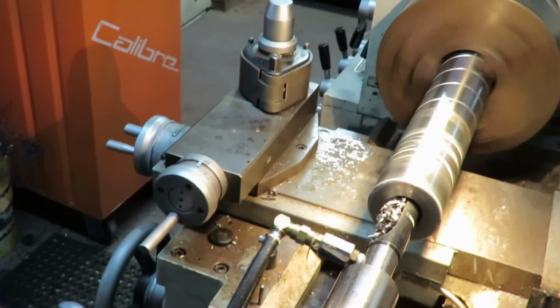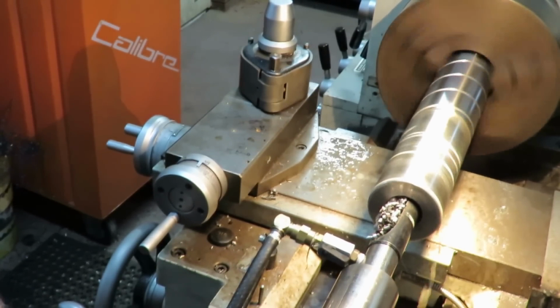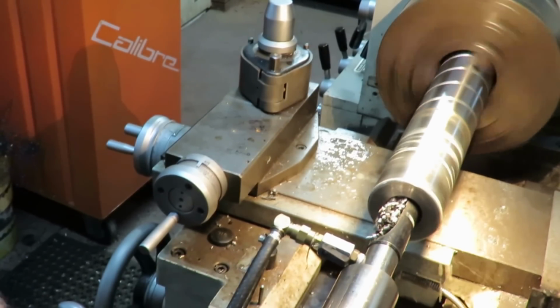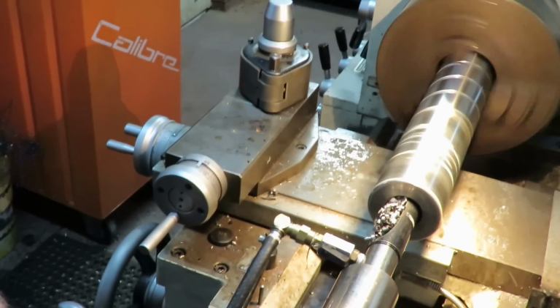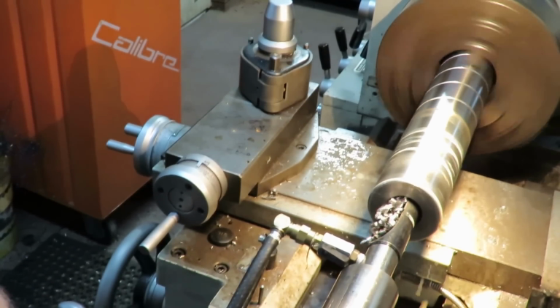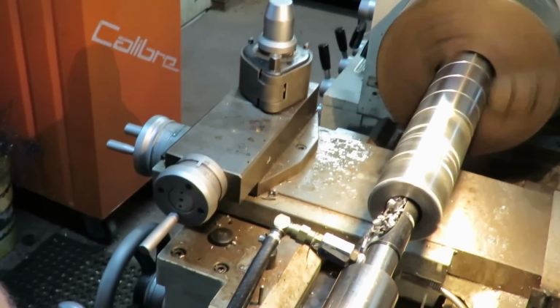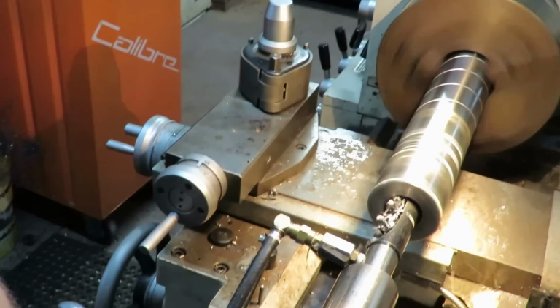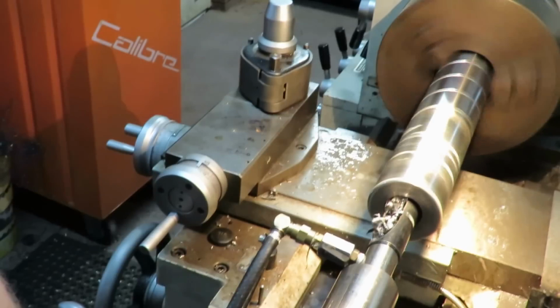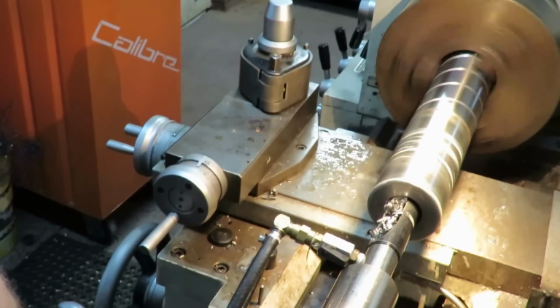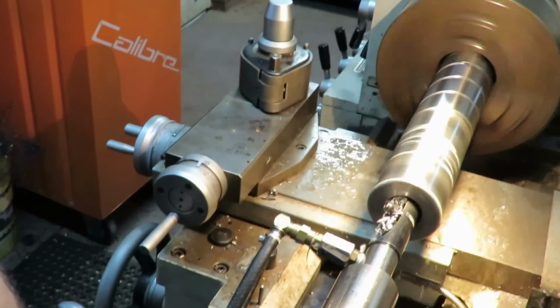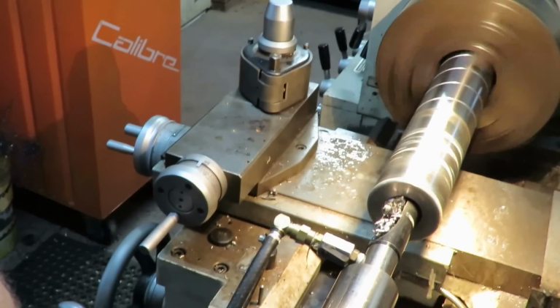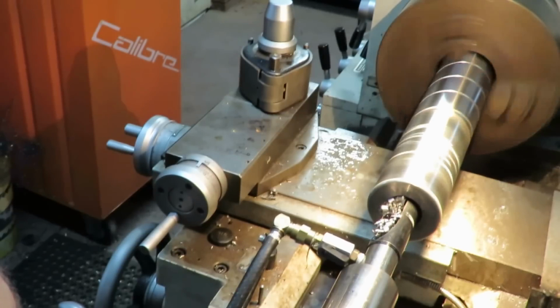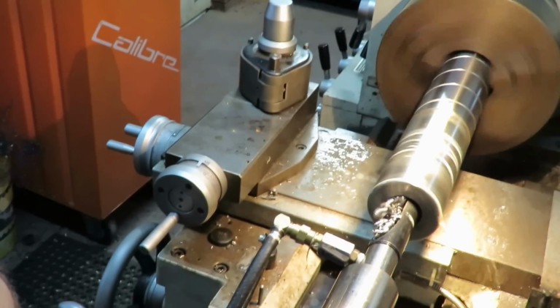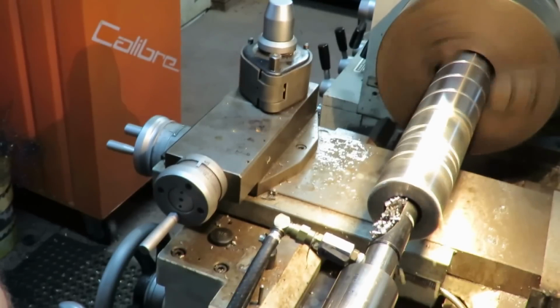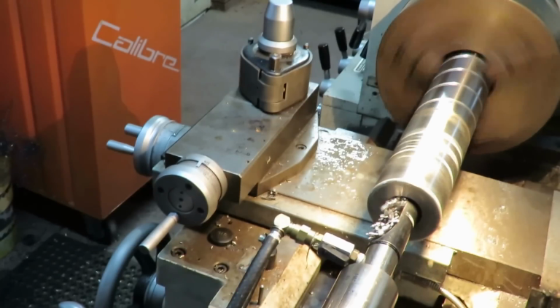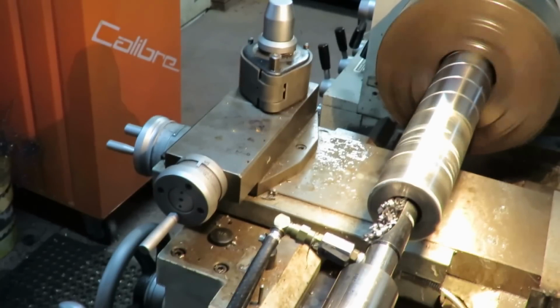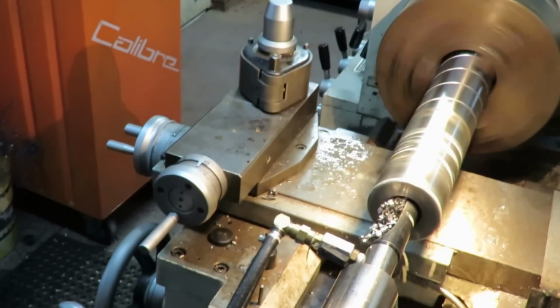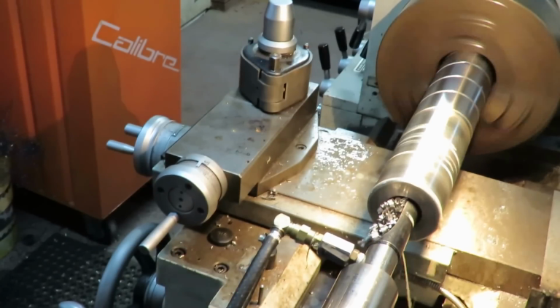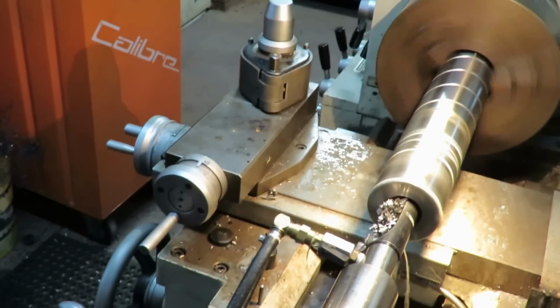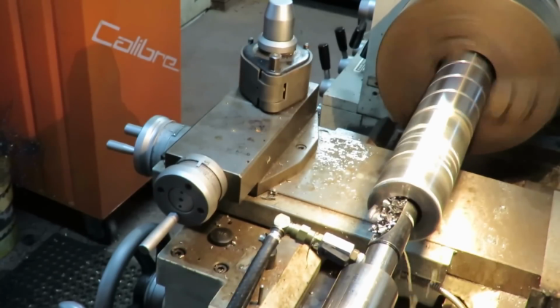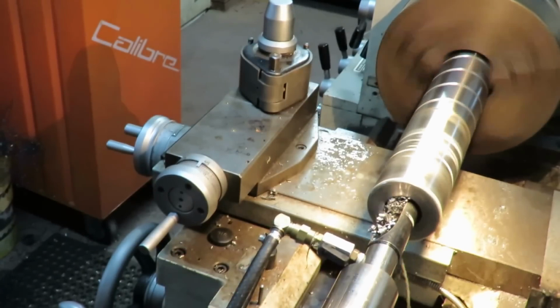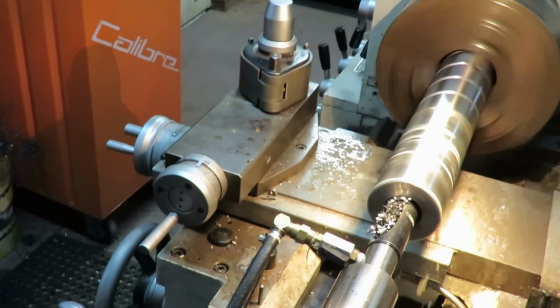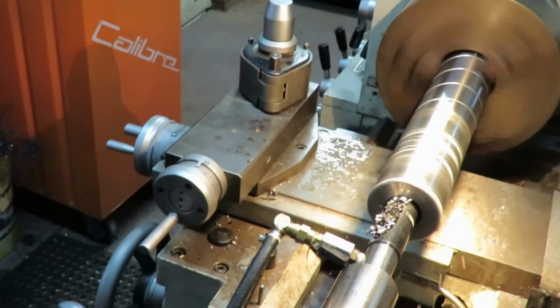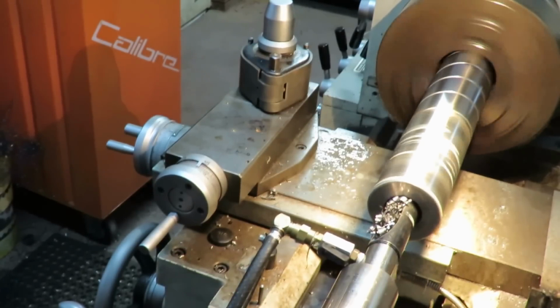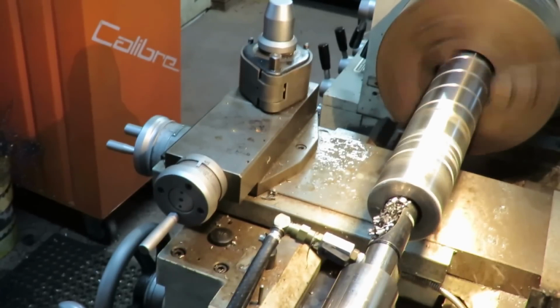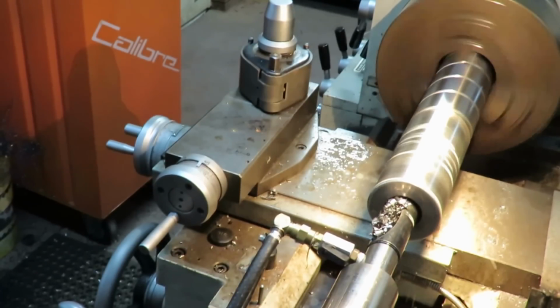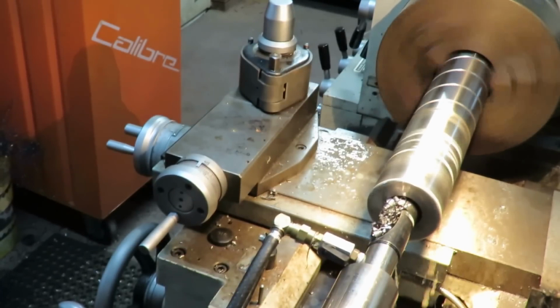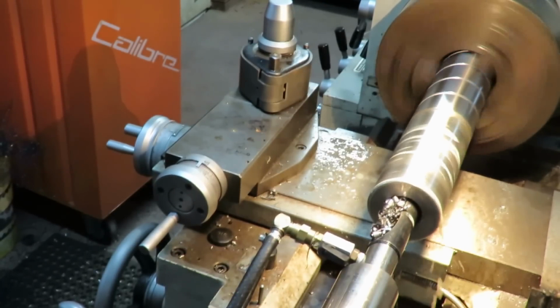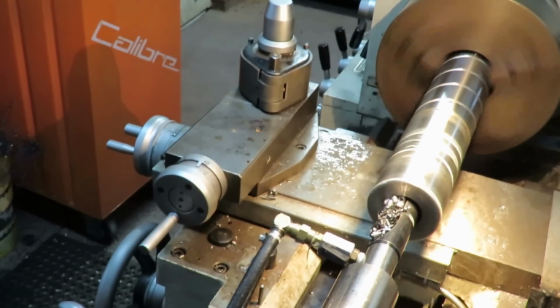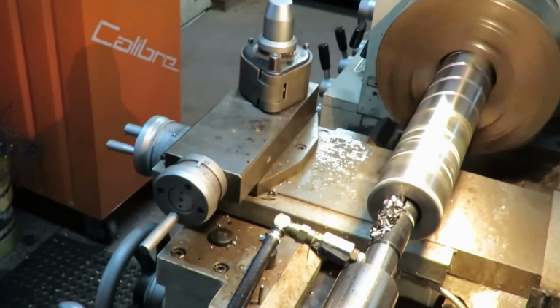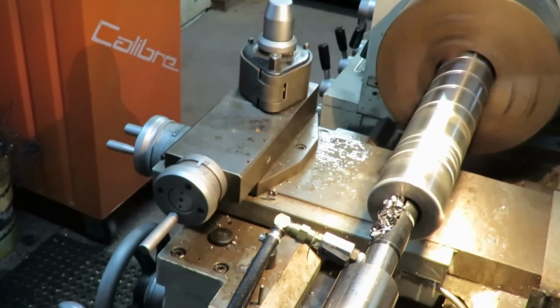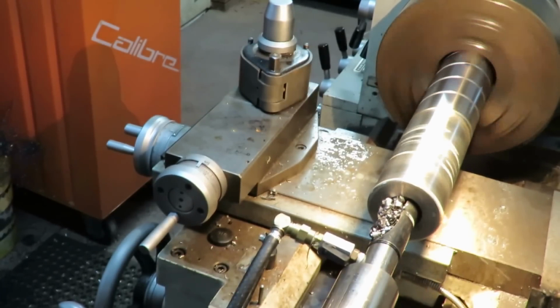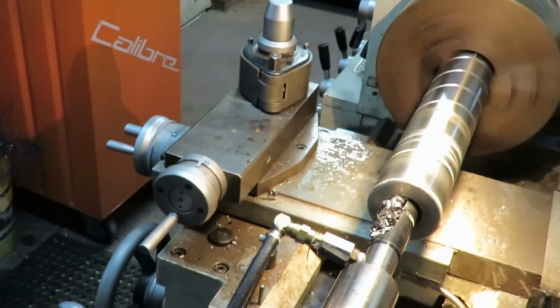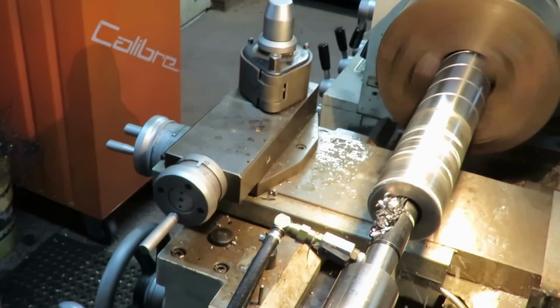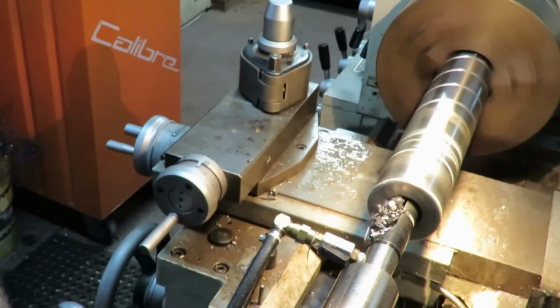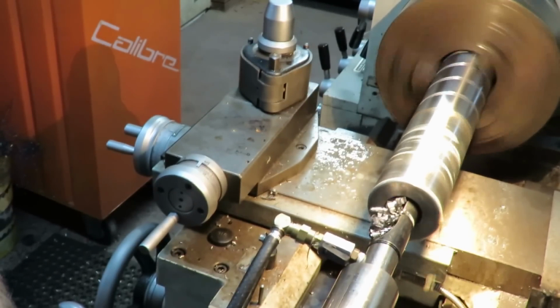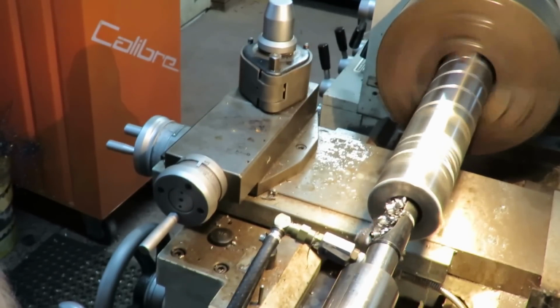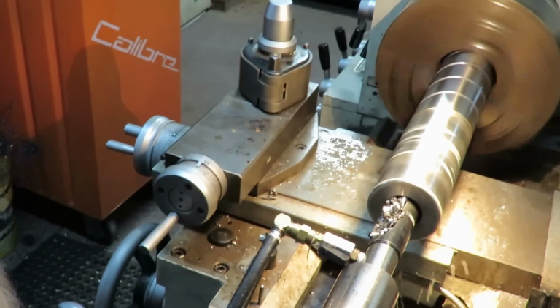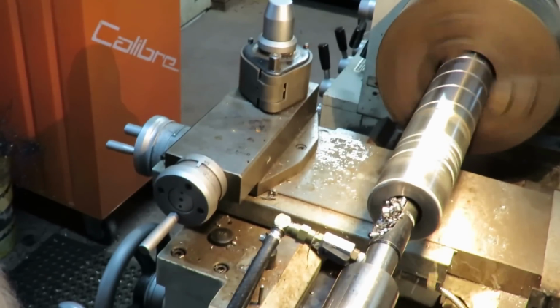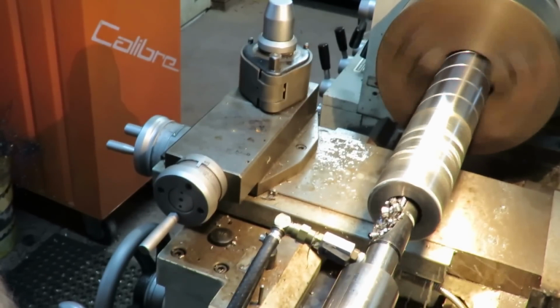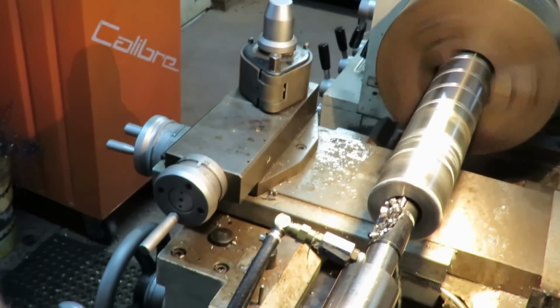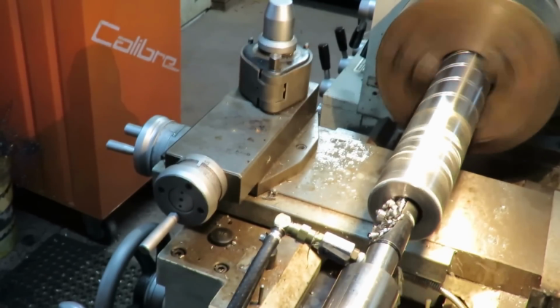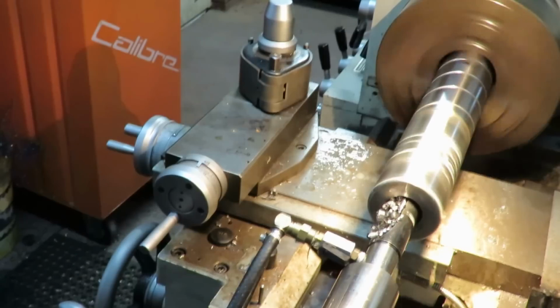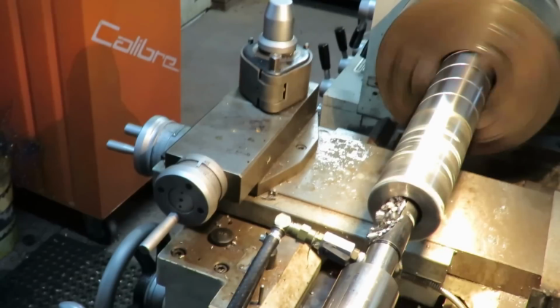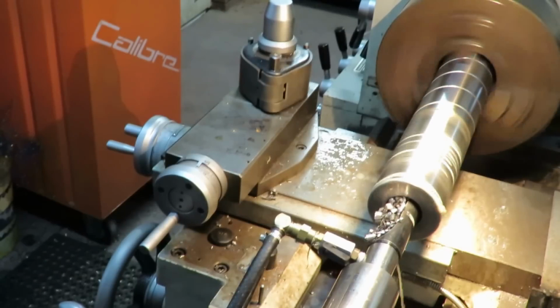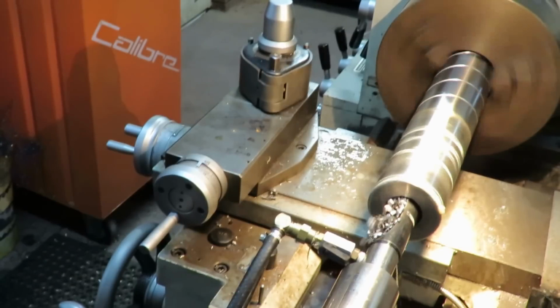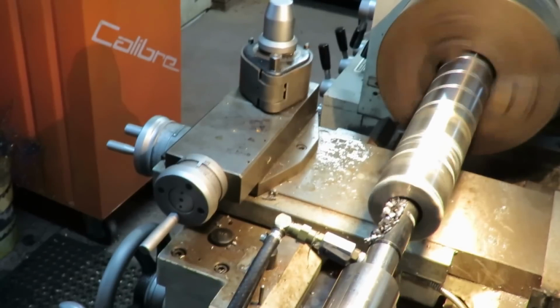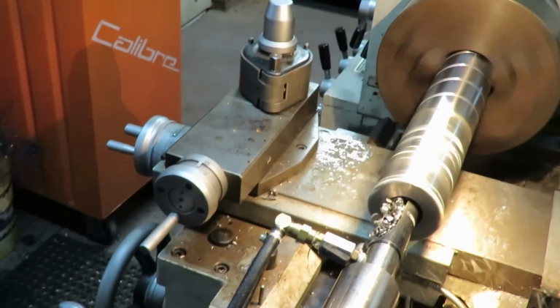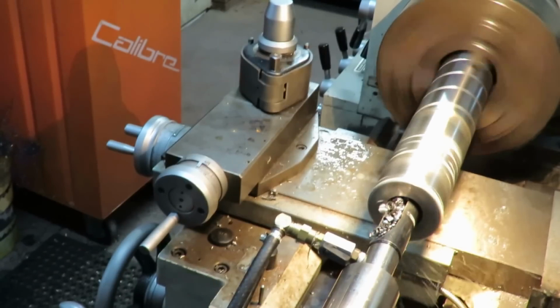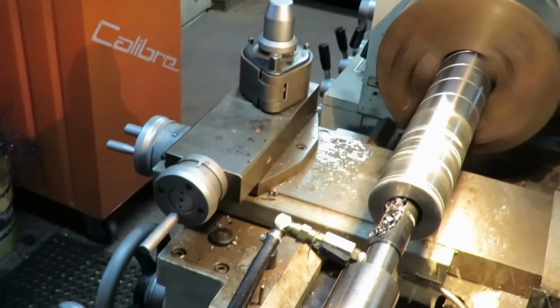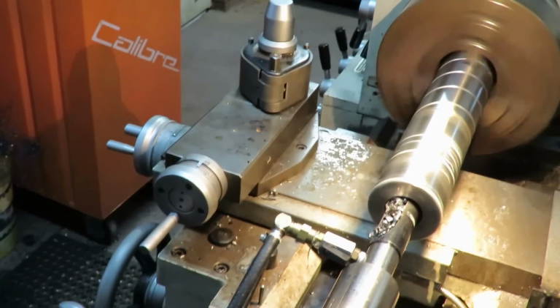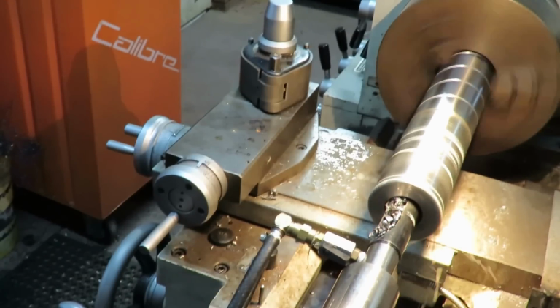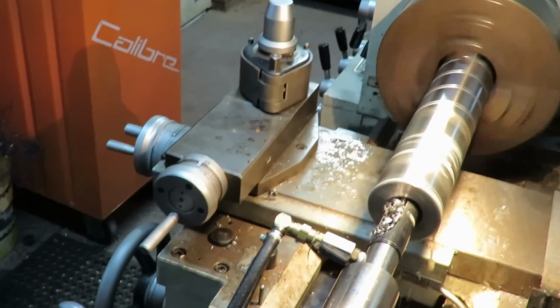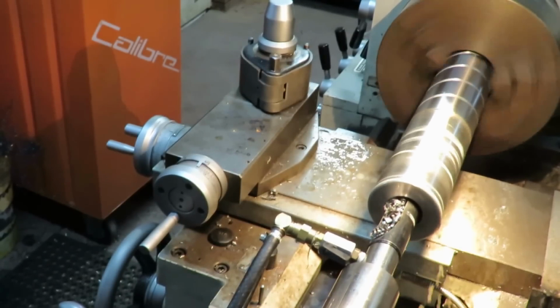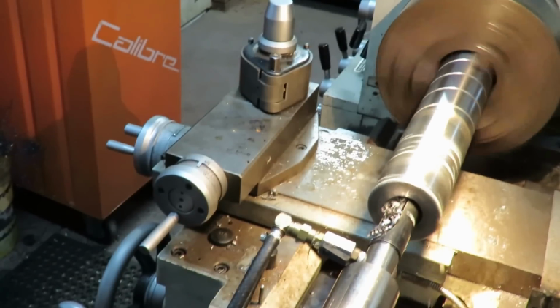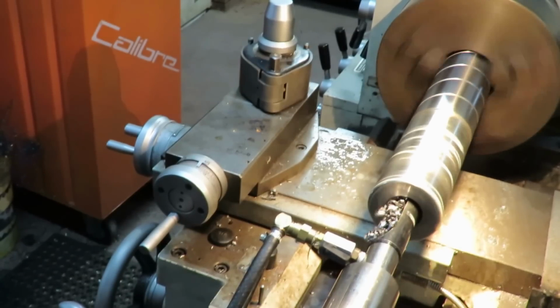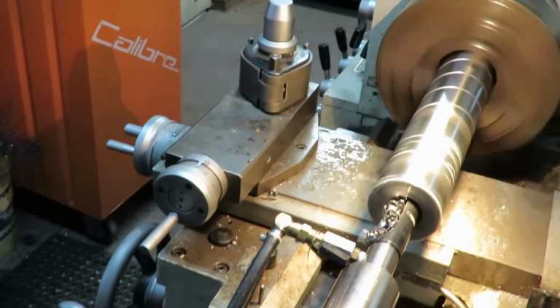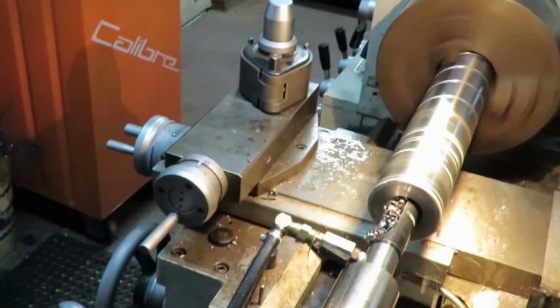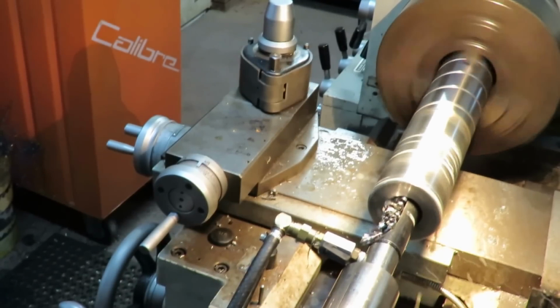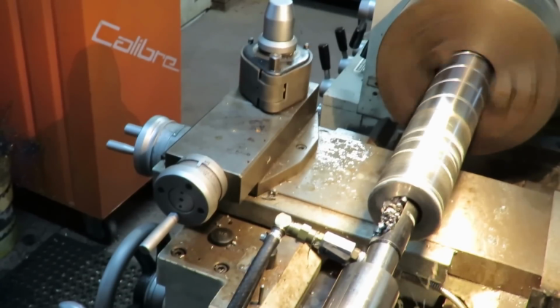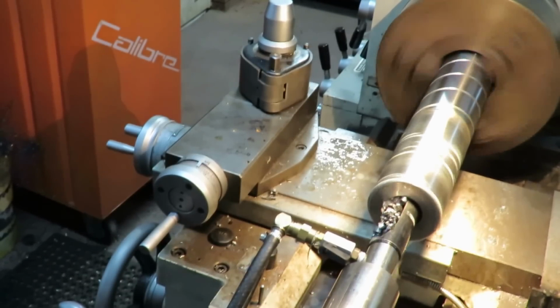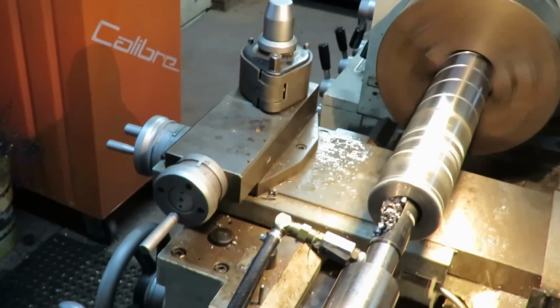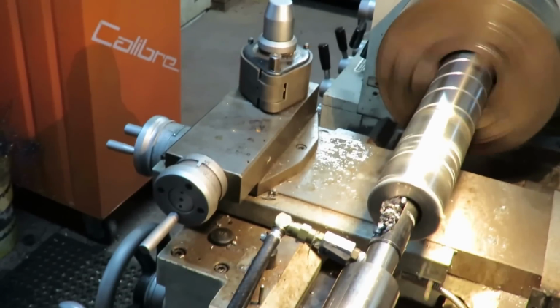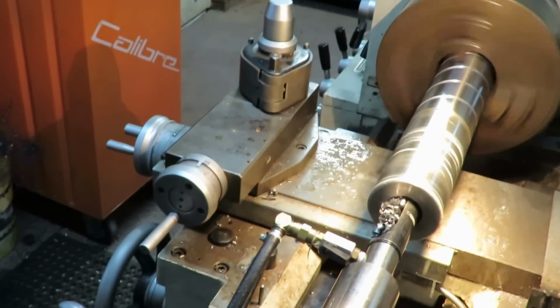Now we're getting close to the limit of the stroke of the tailstock, so we'll have to take another bite.